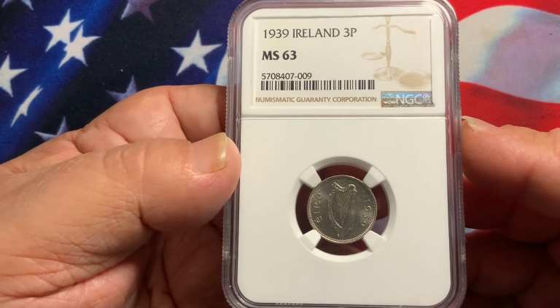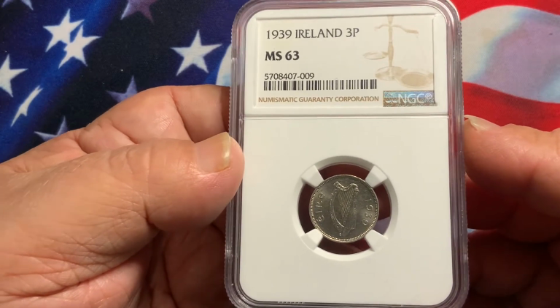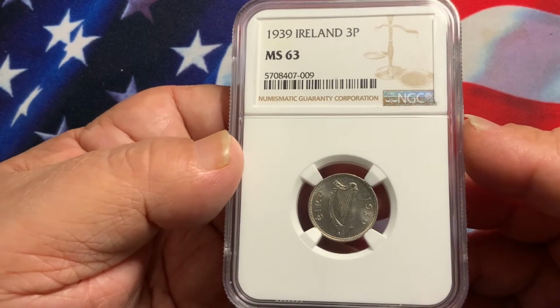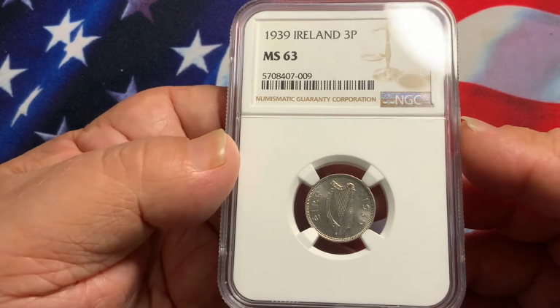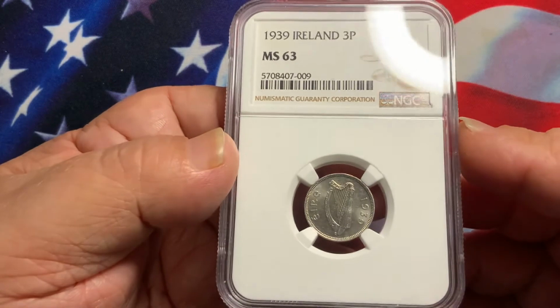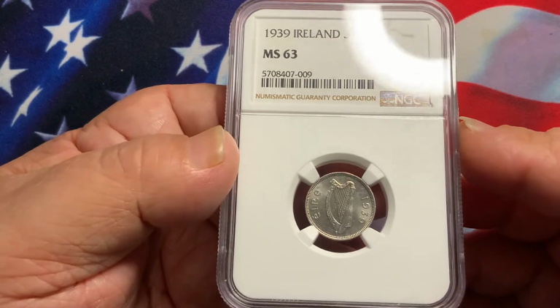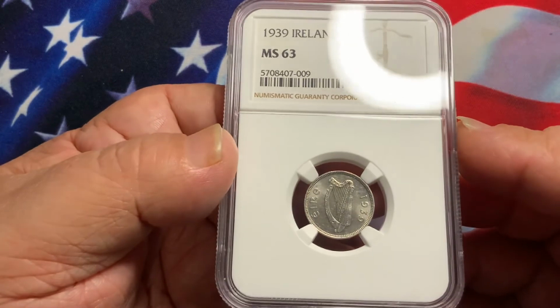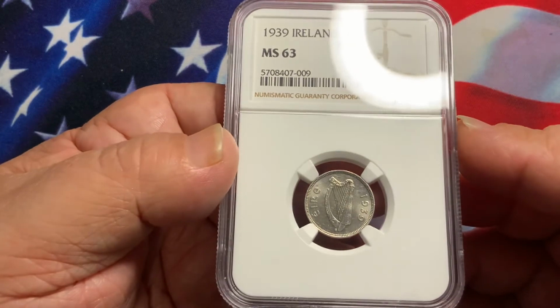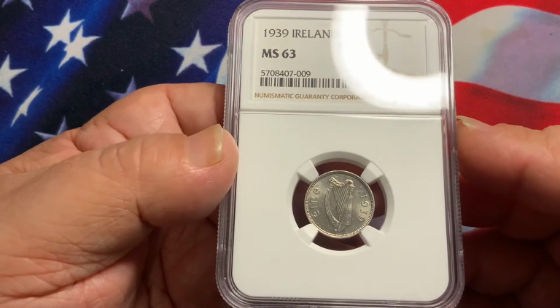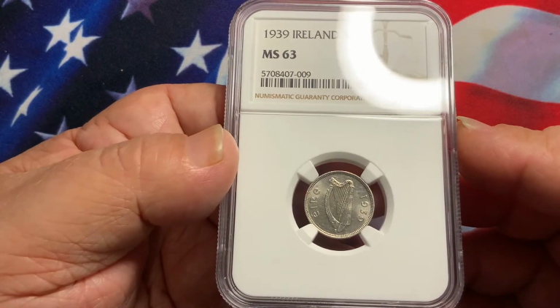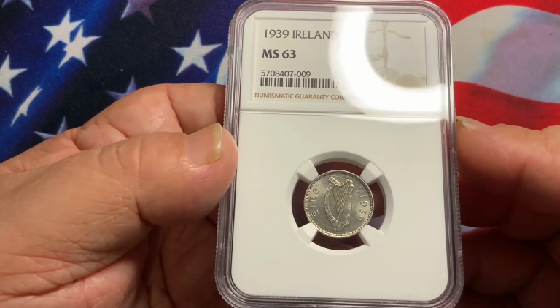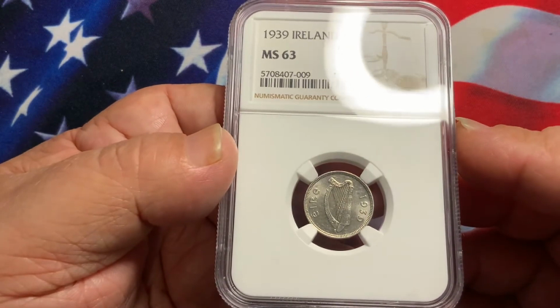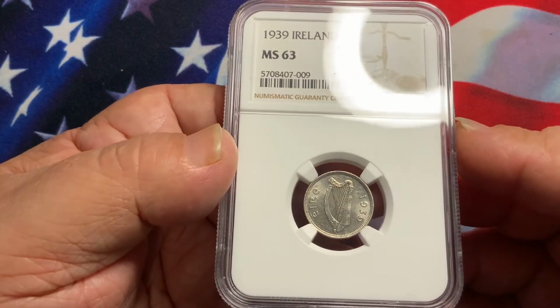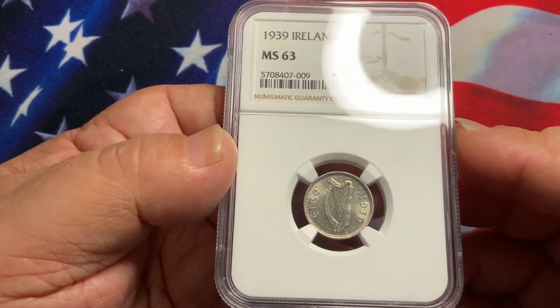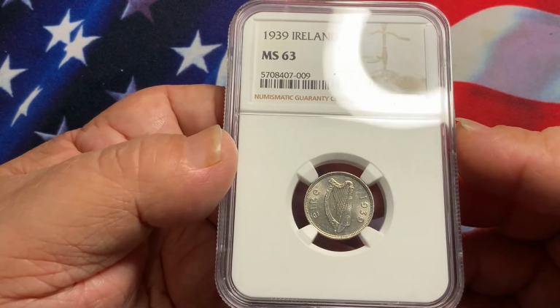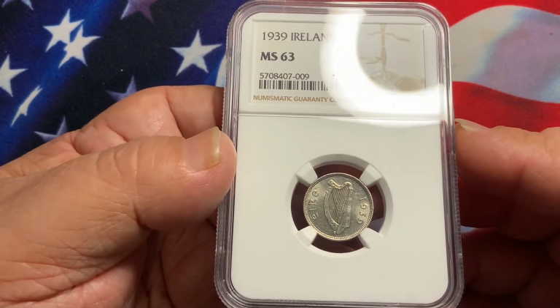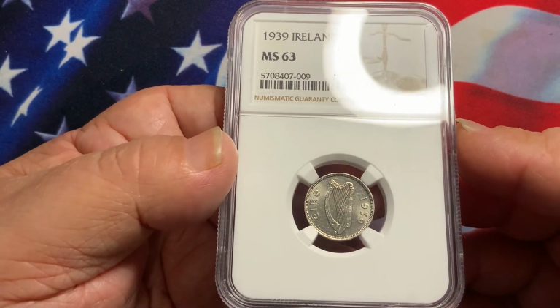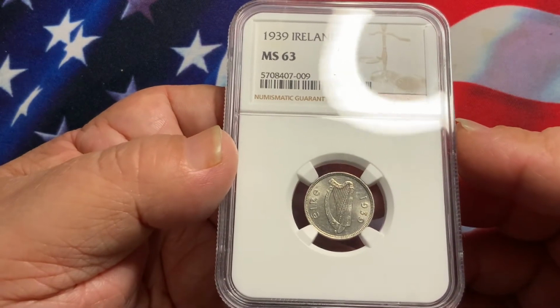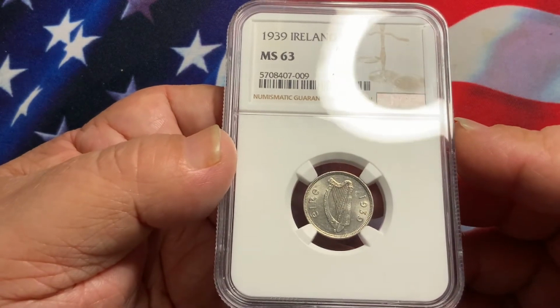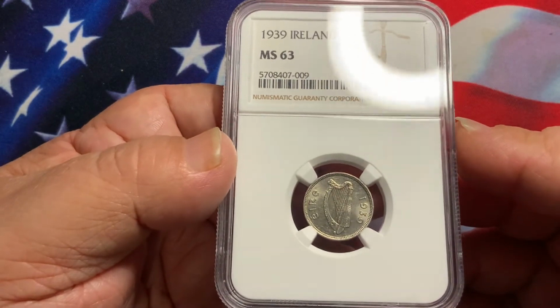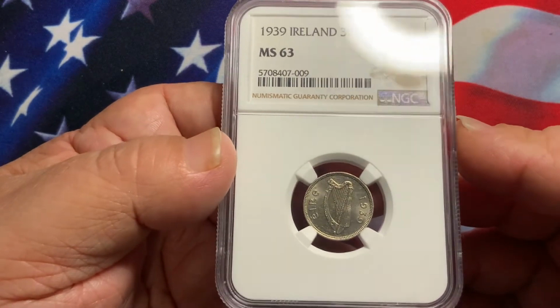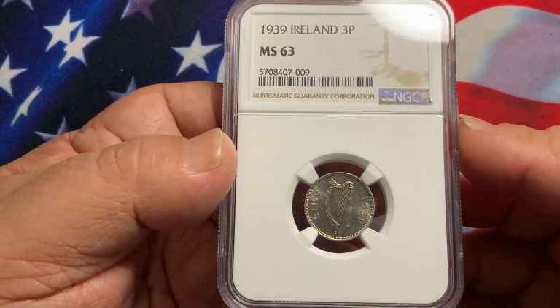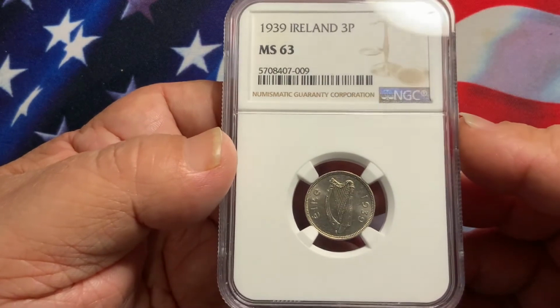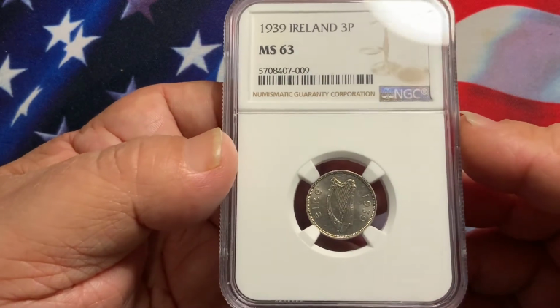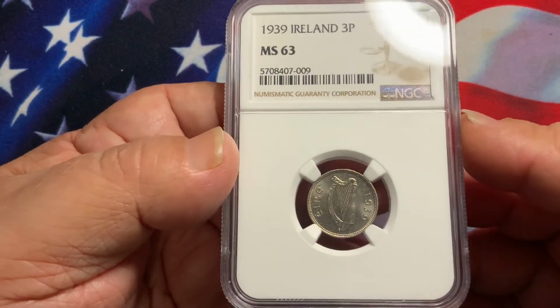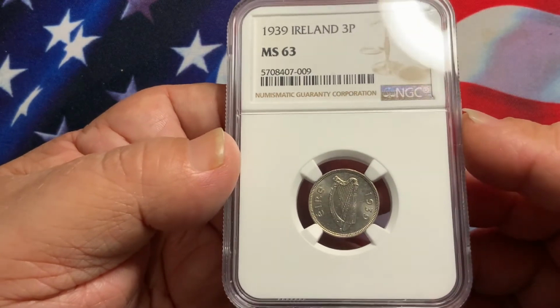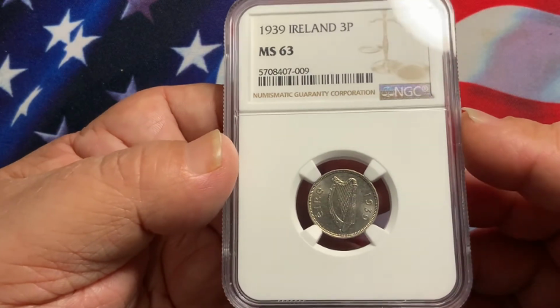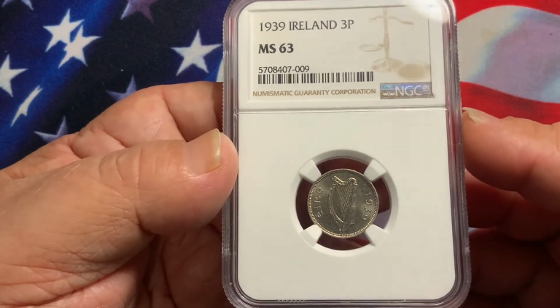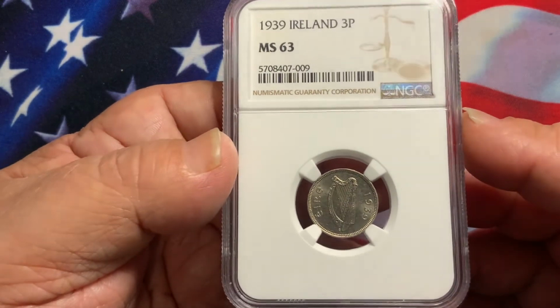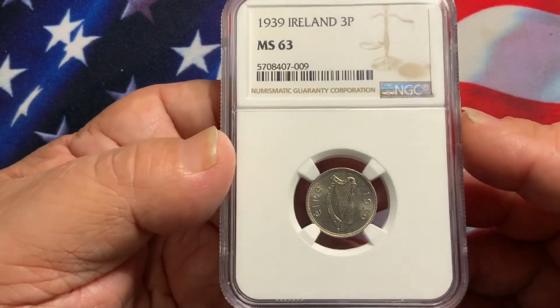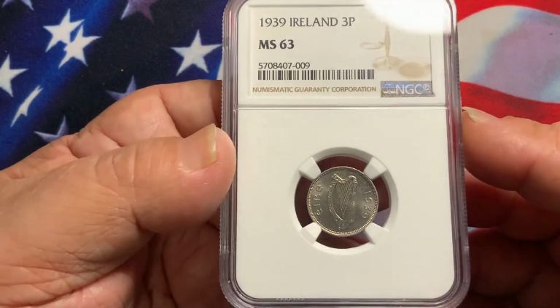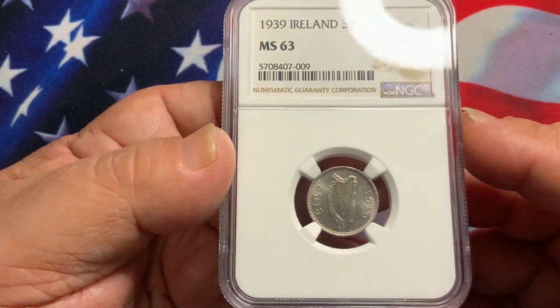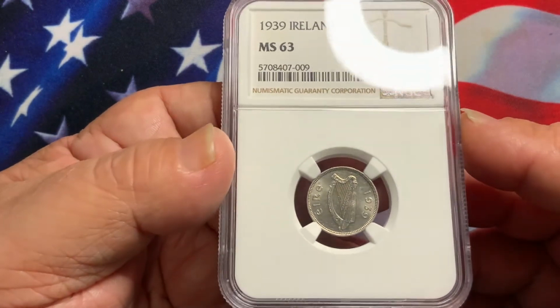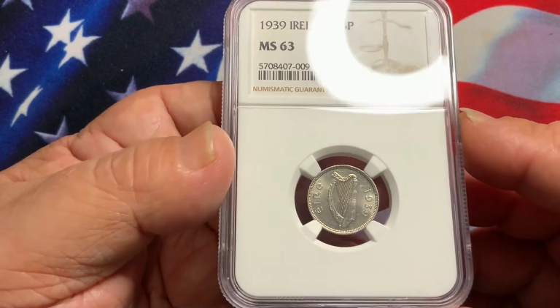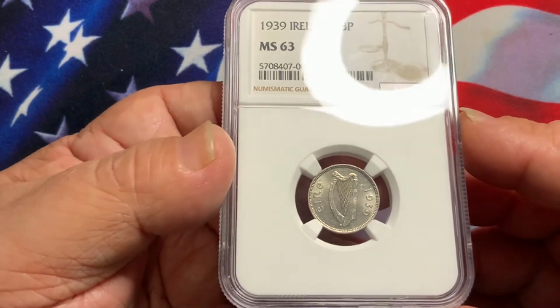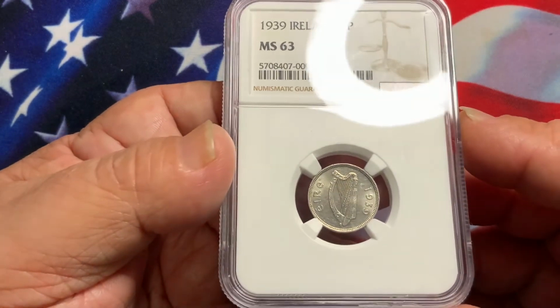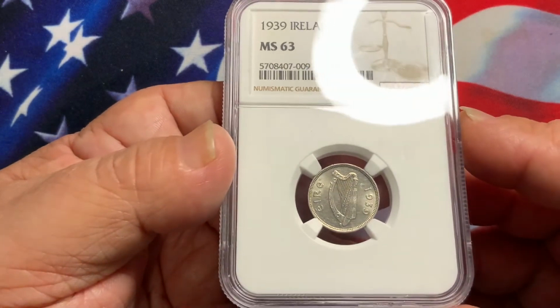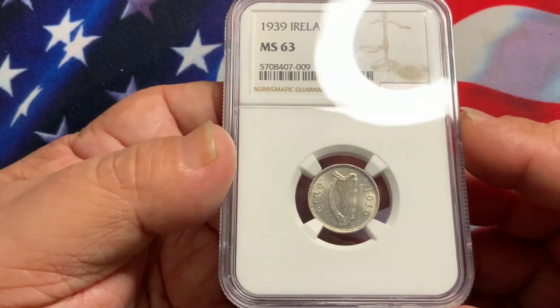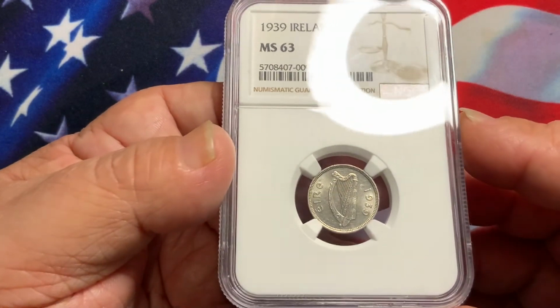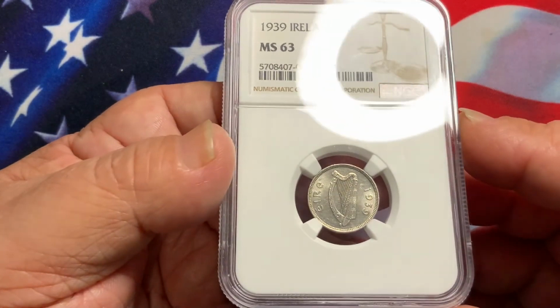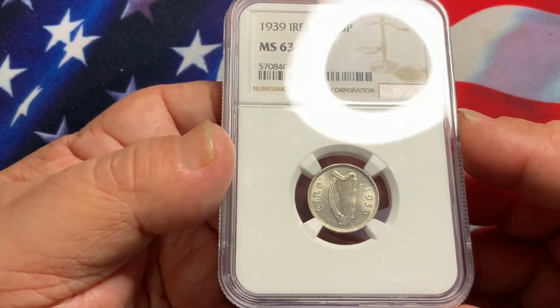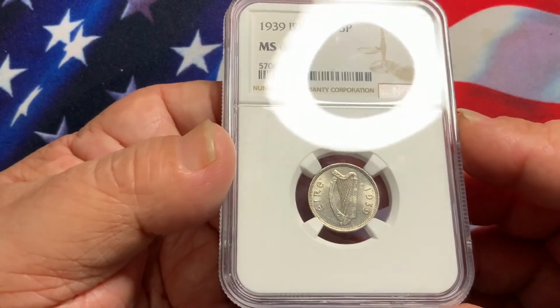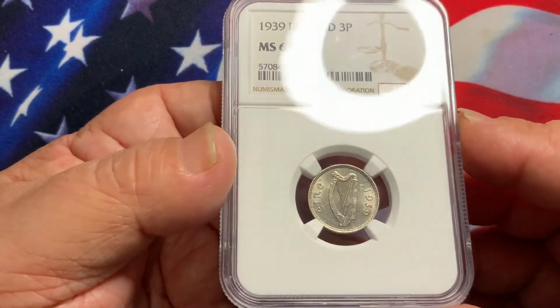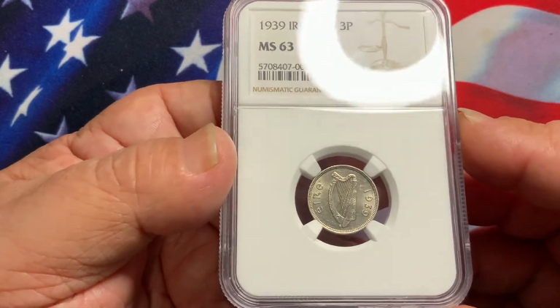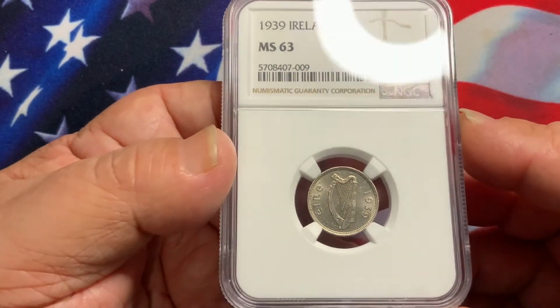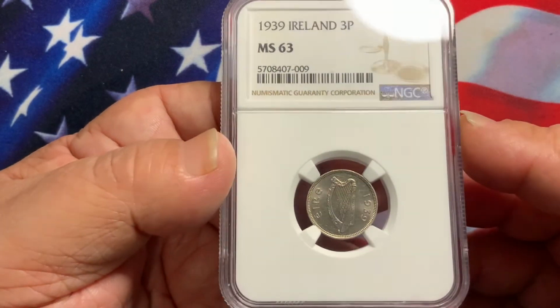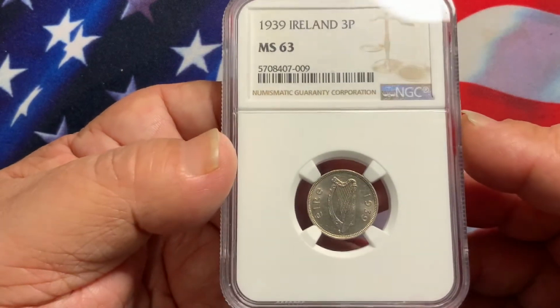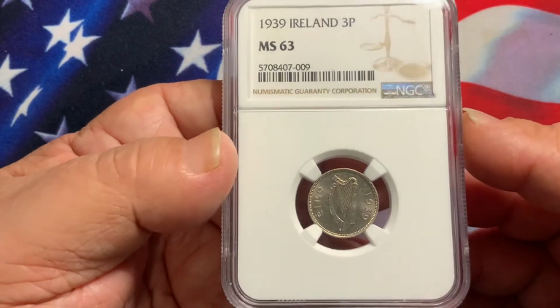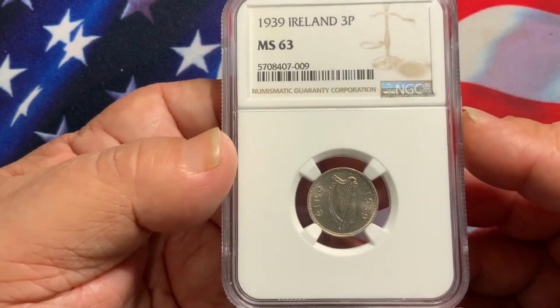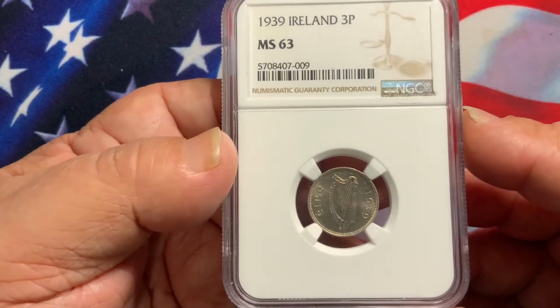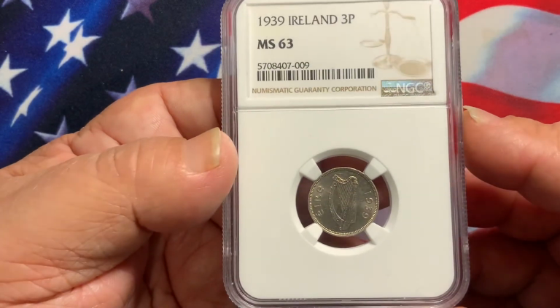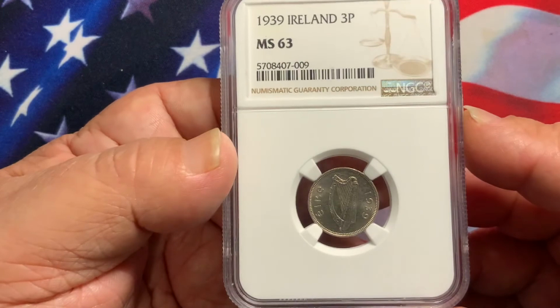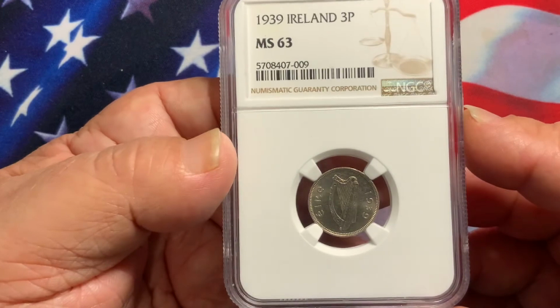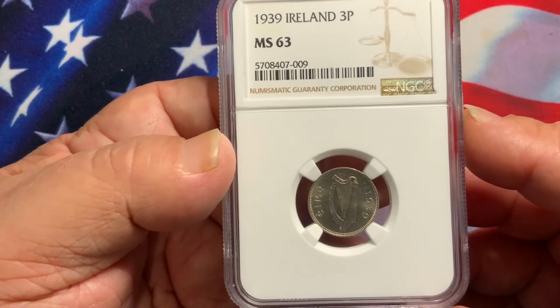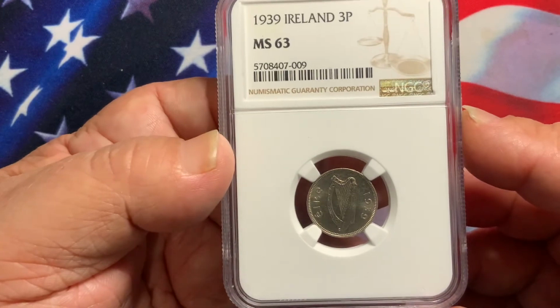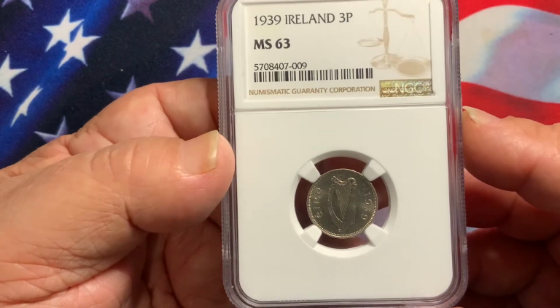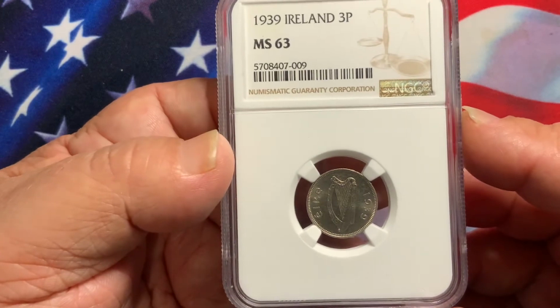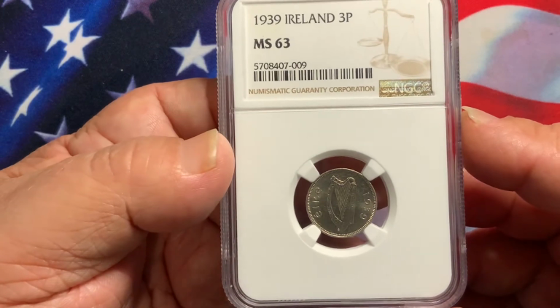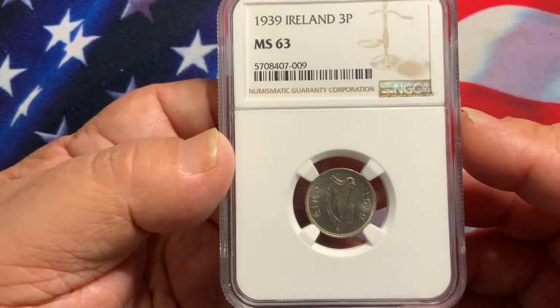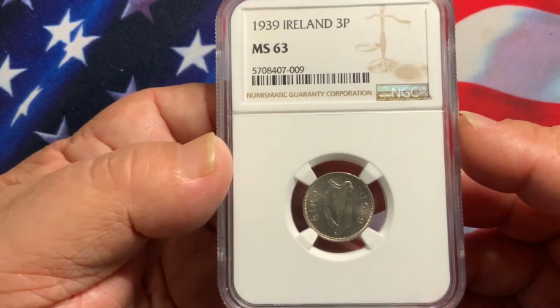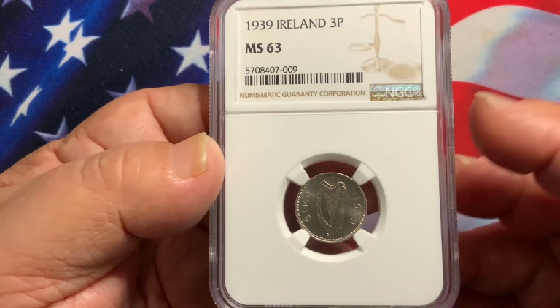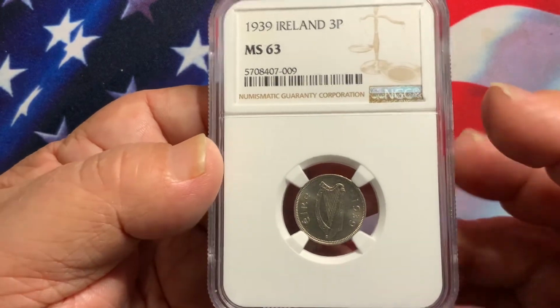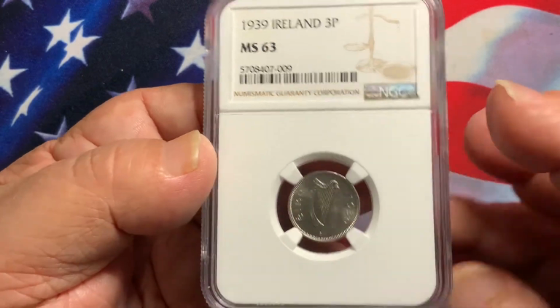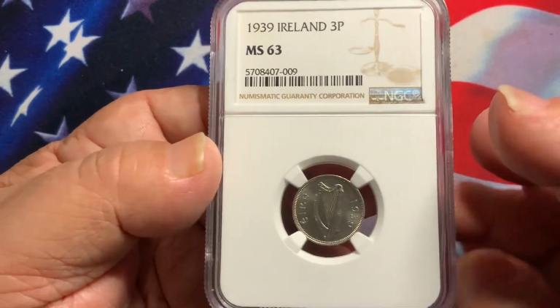This is a very hard coin to grade. So if you're not familiar with grading this particular coin, by all means get a second opinion.